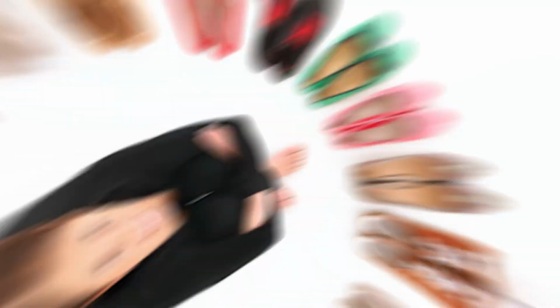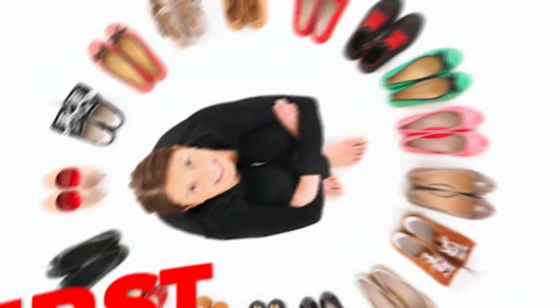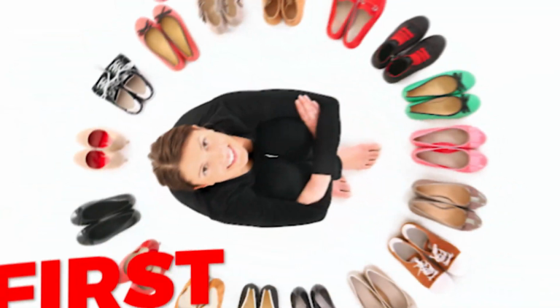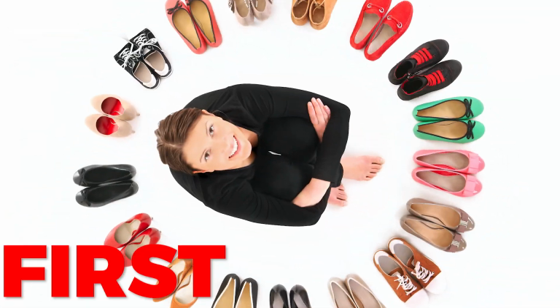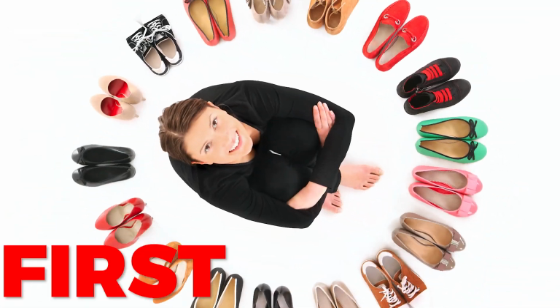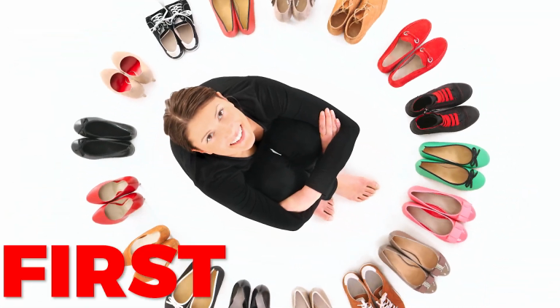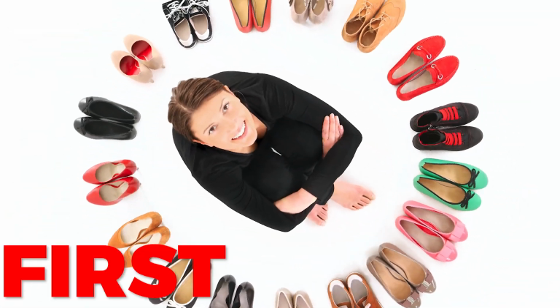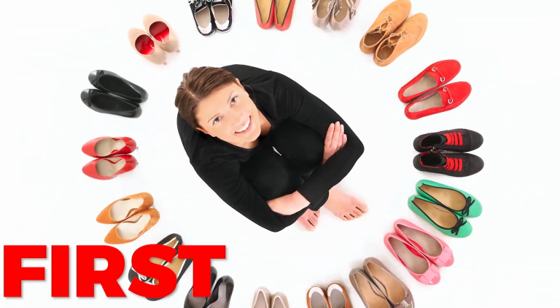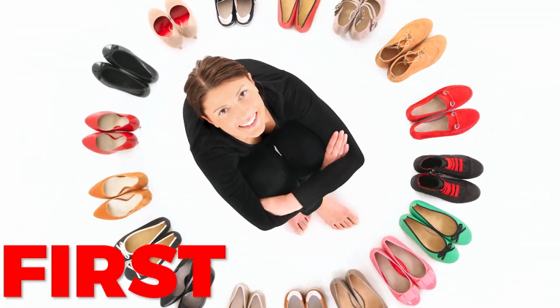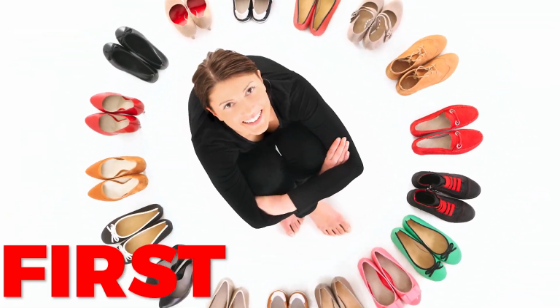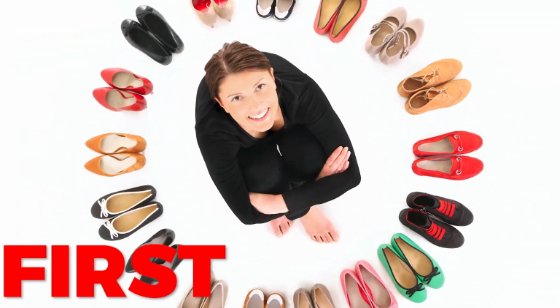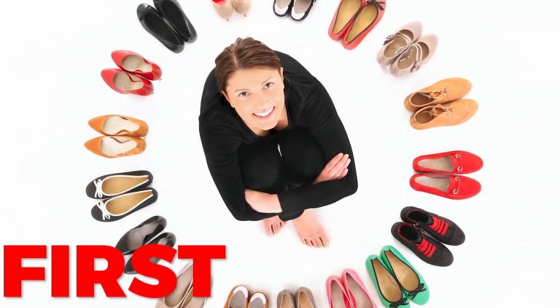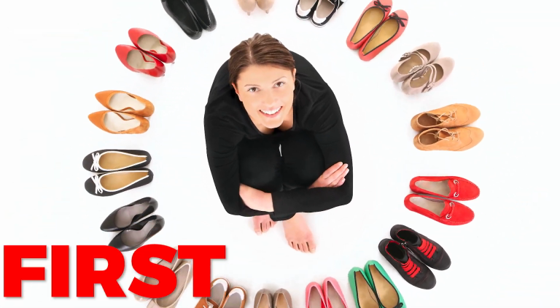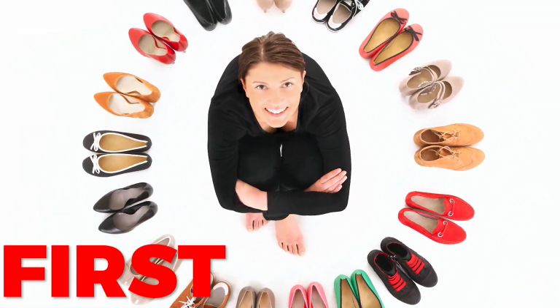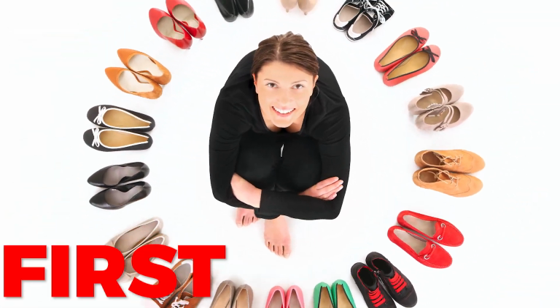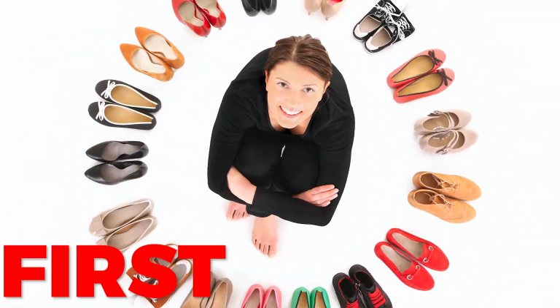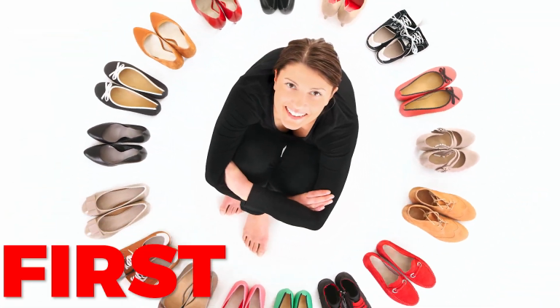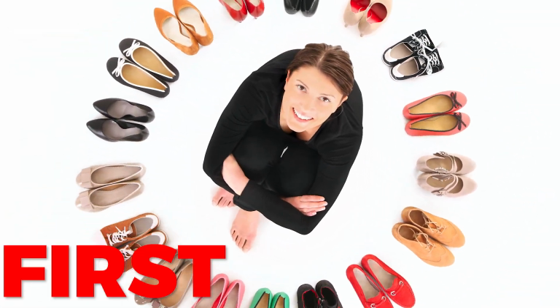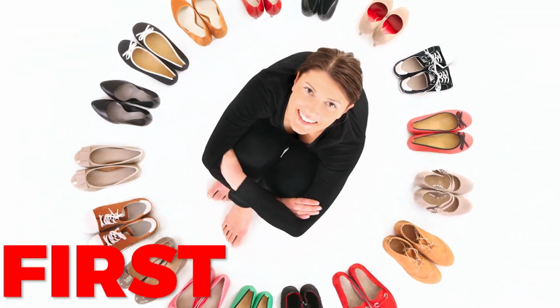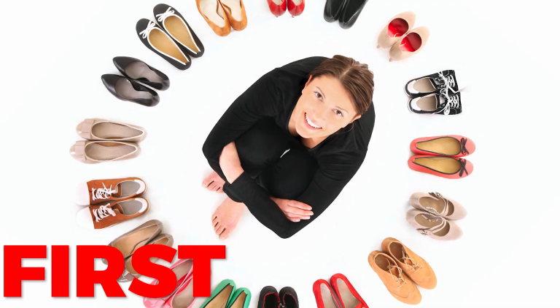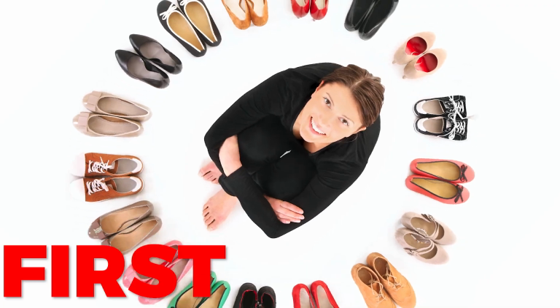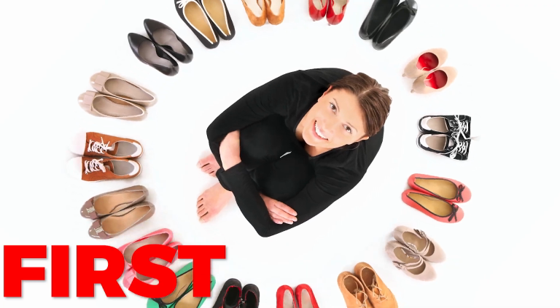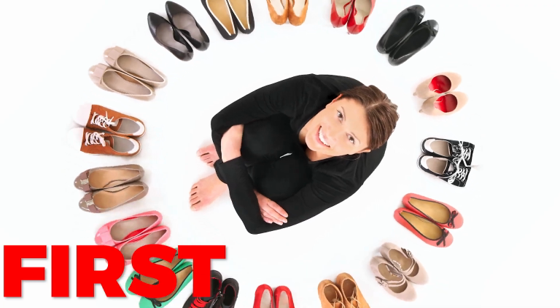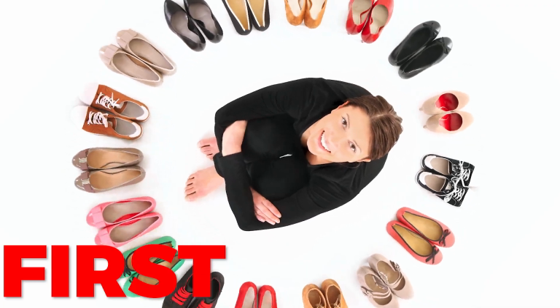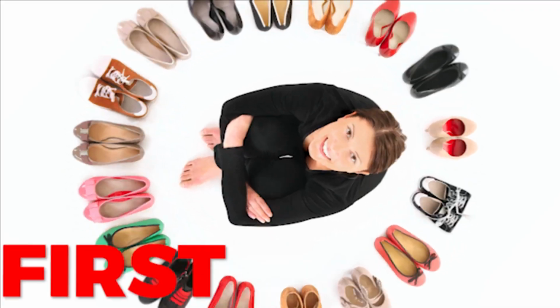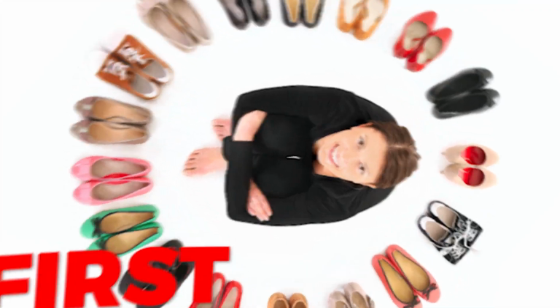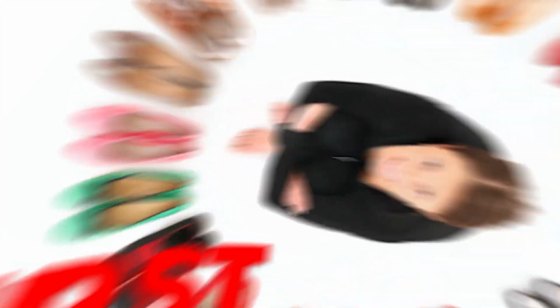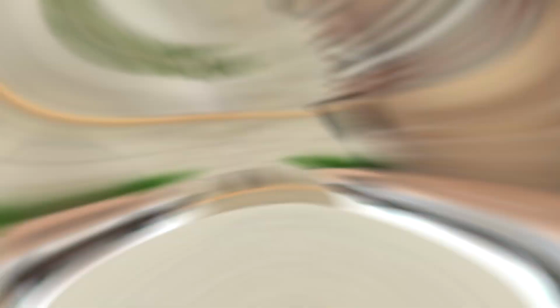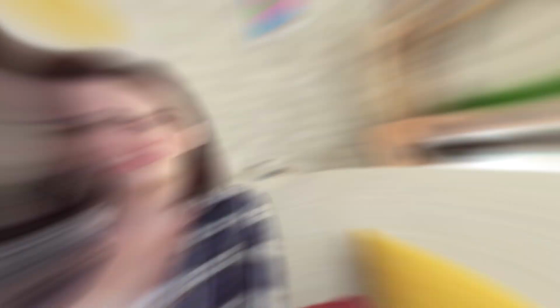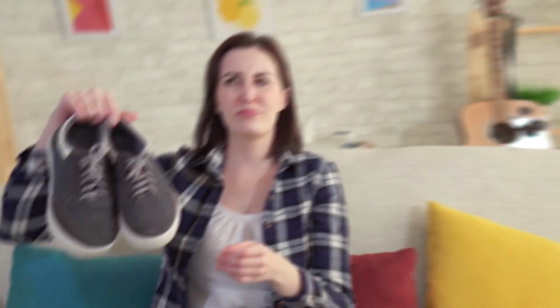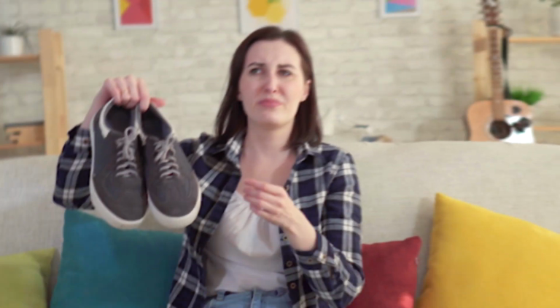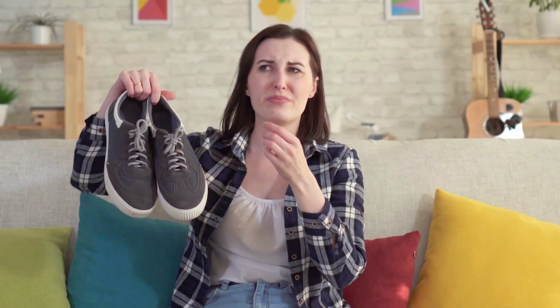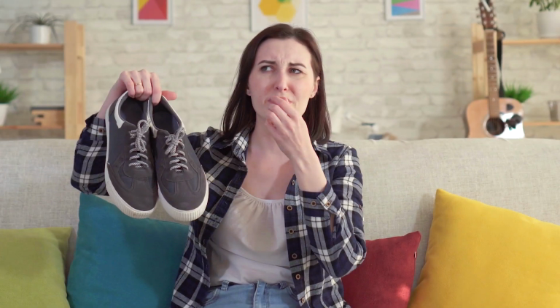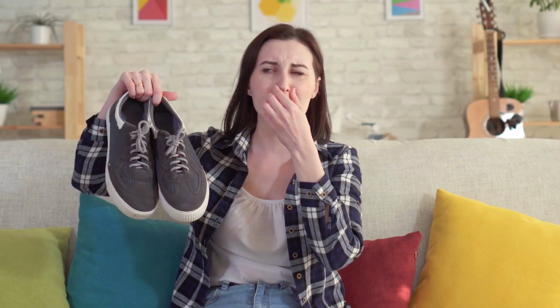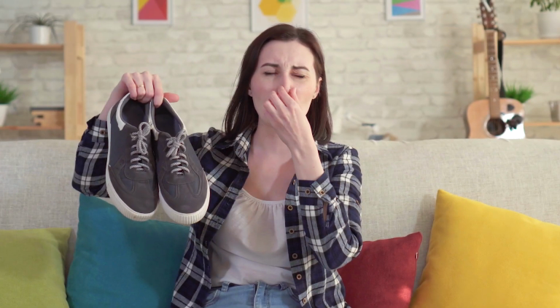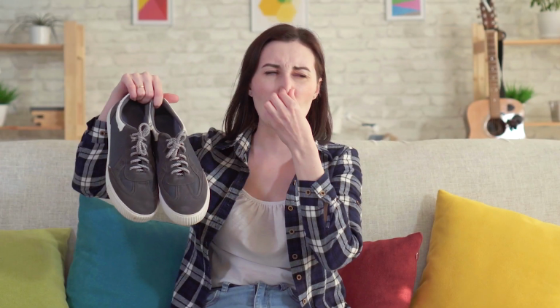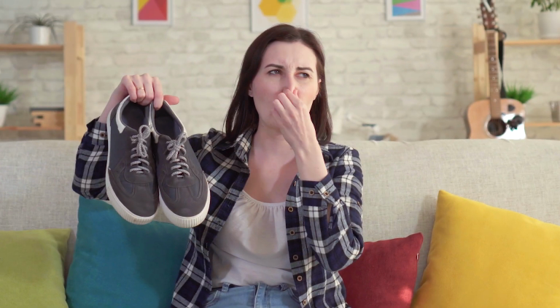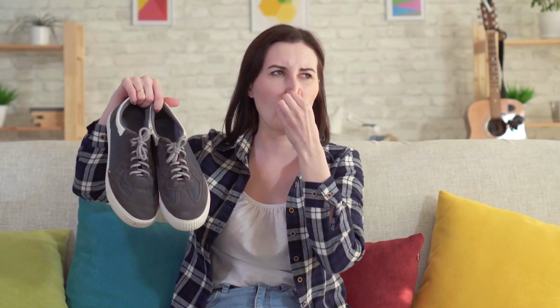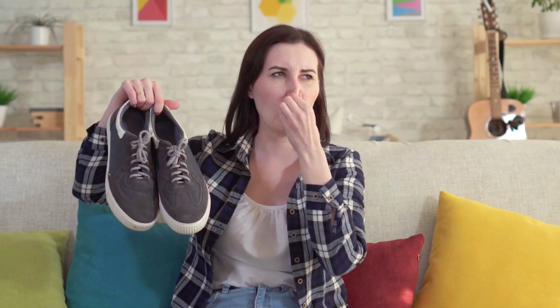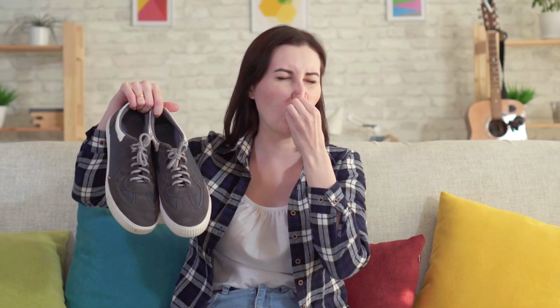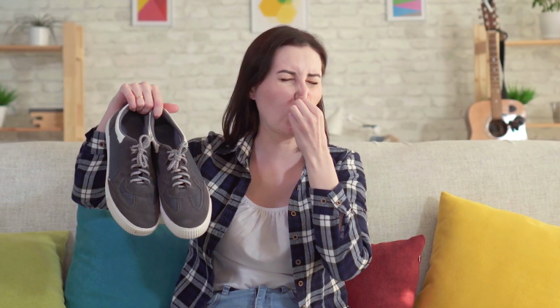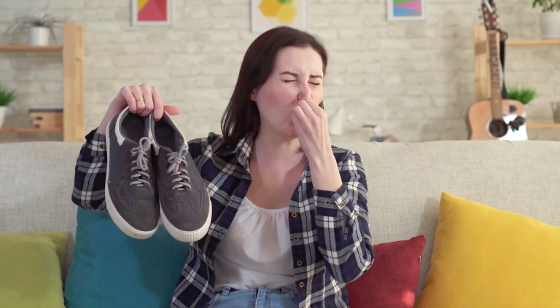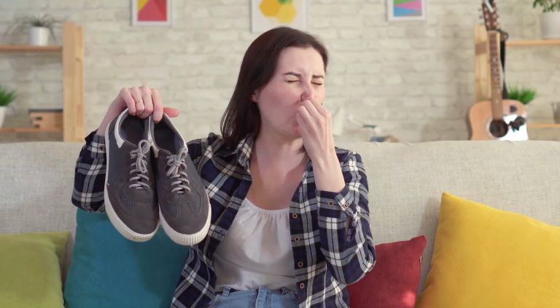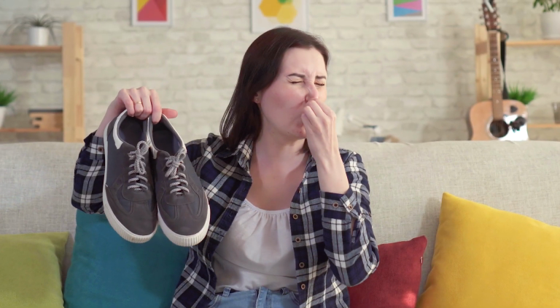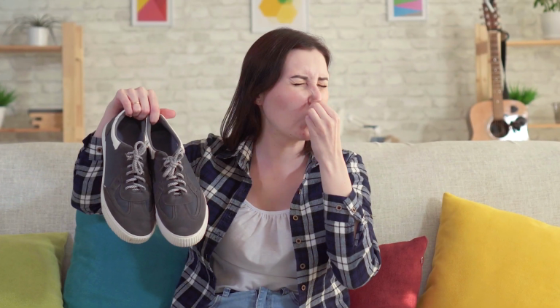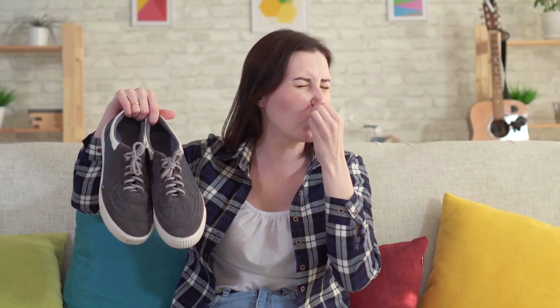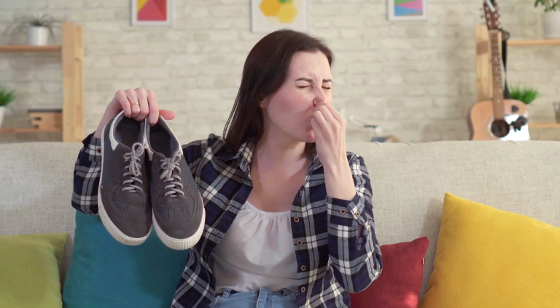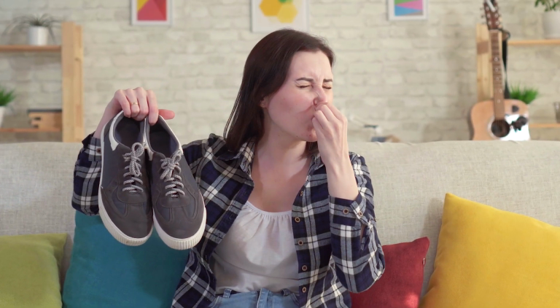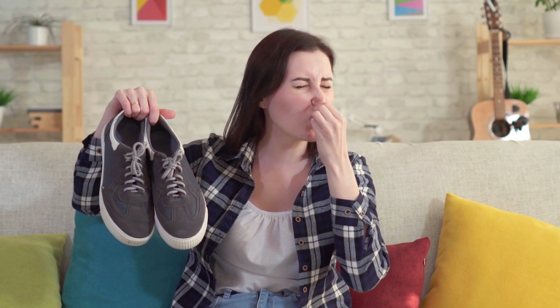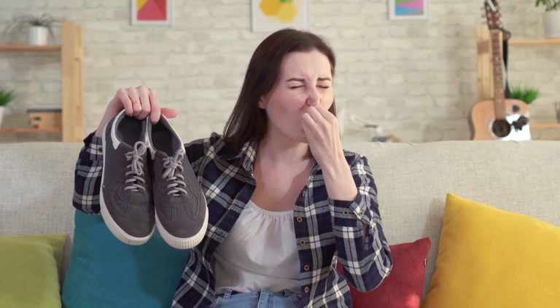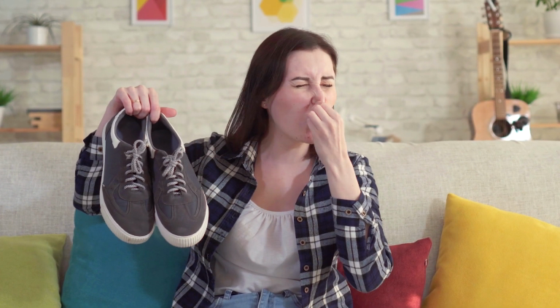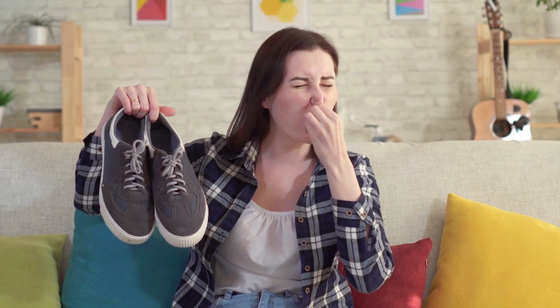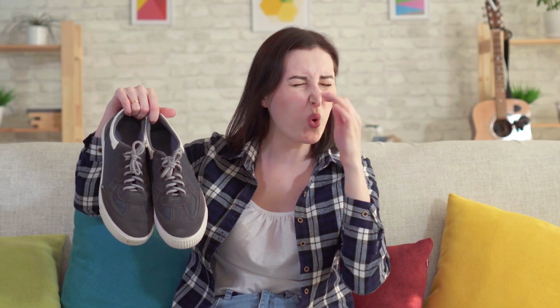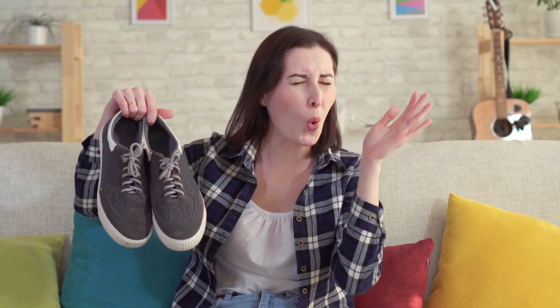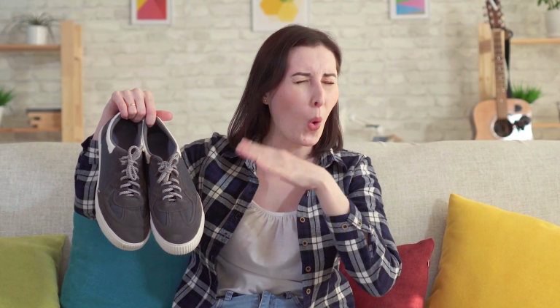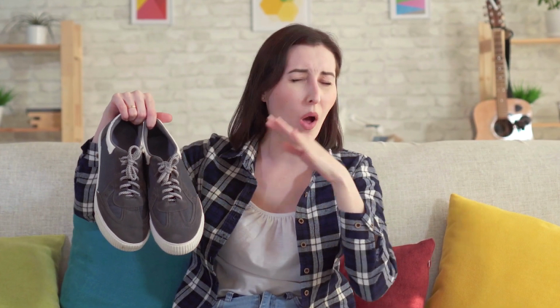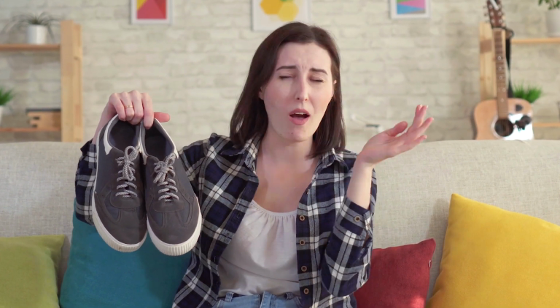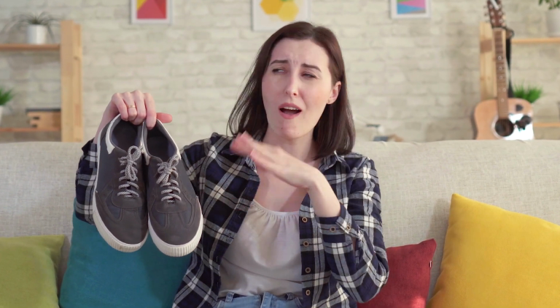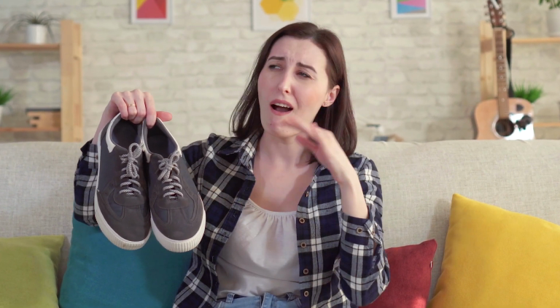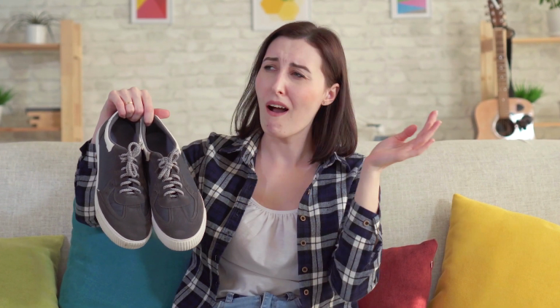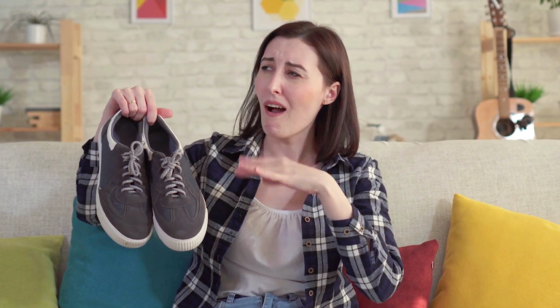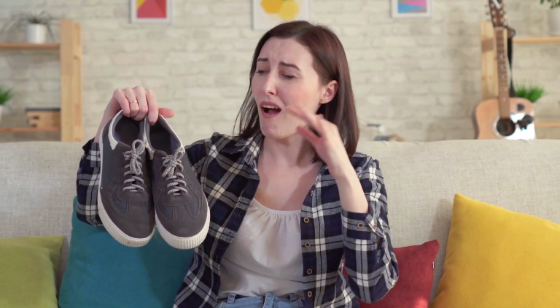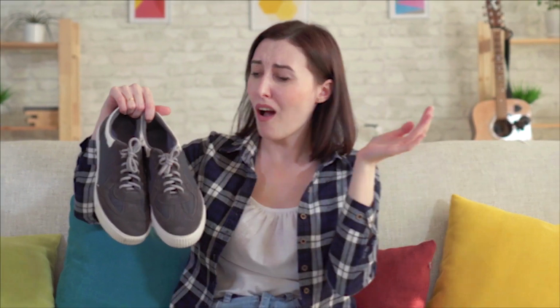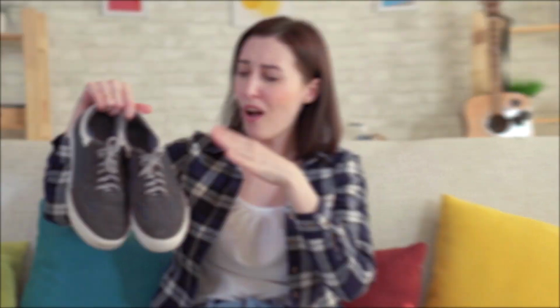First, gather up all your shoes. Separate them by family member and go one at a time, and have them join in on the fun.